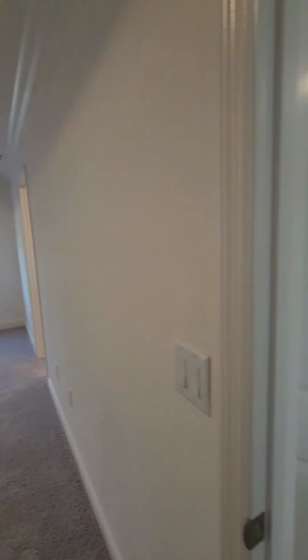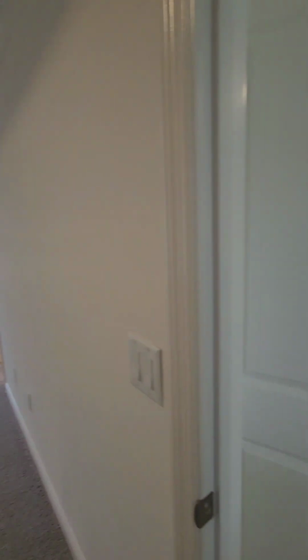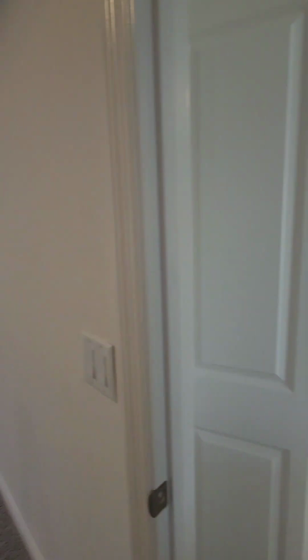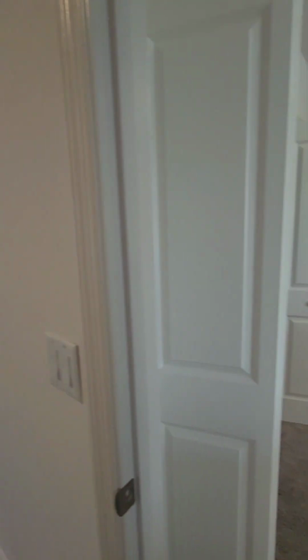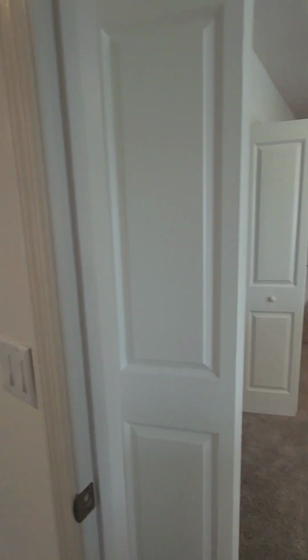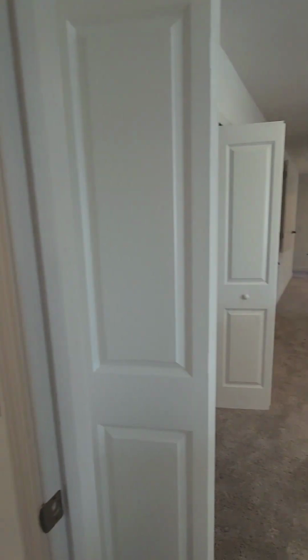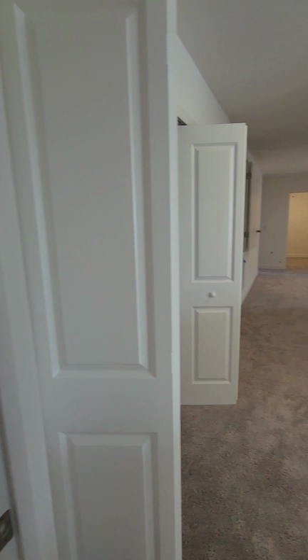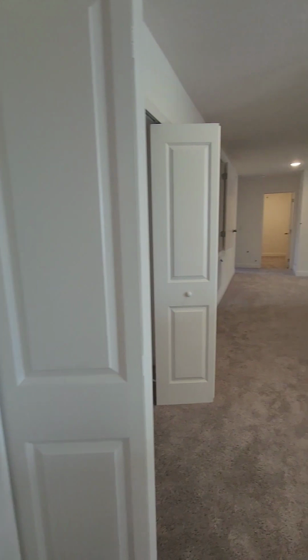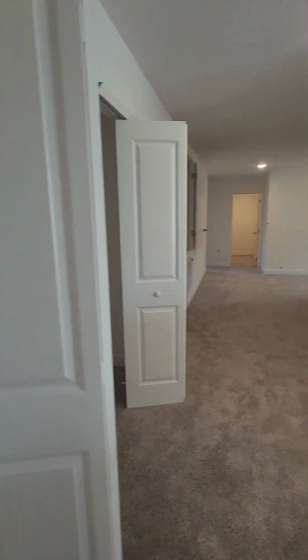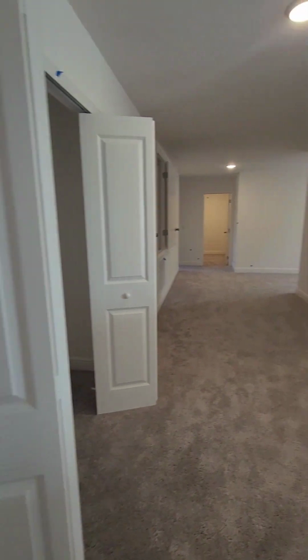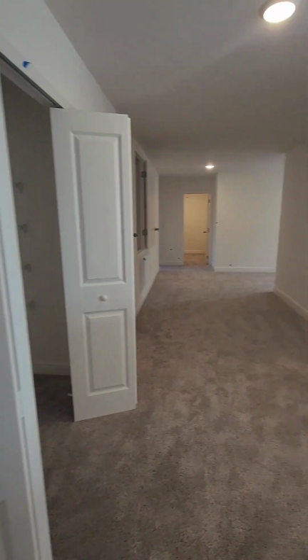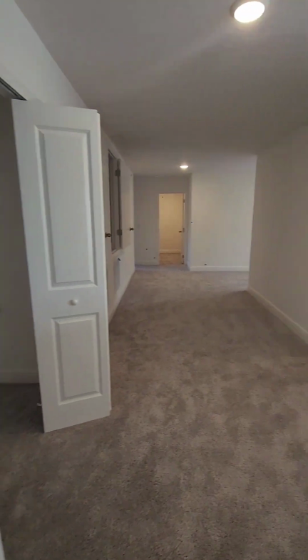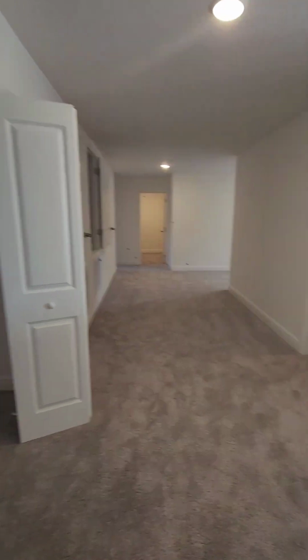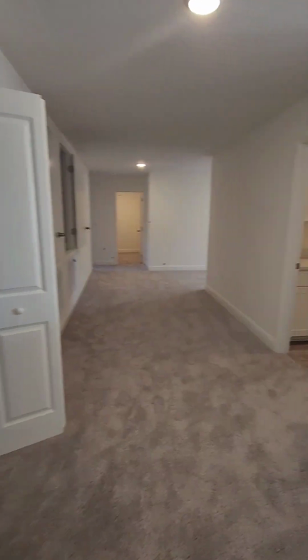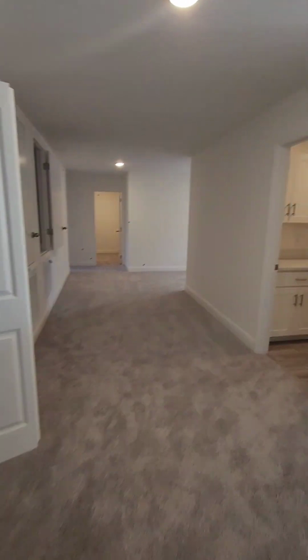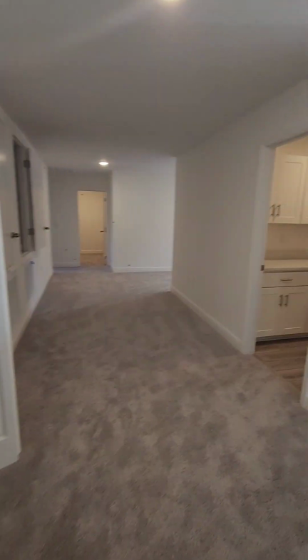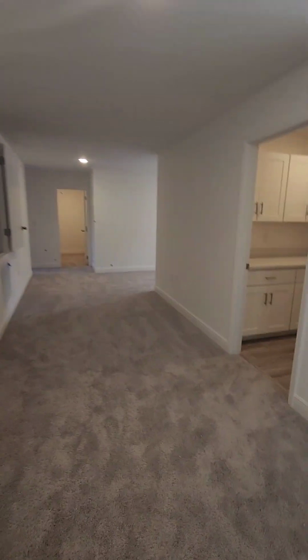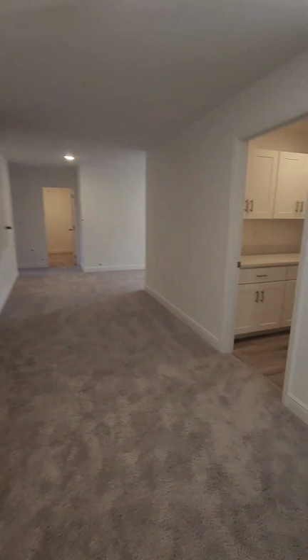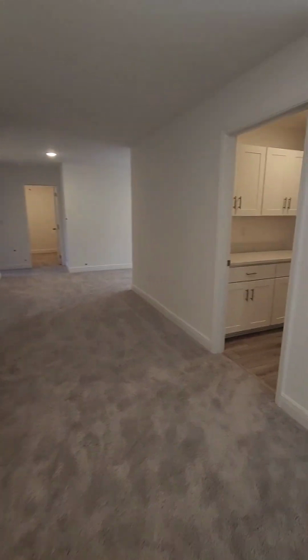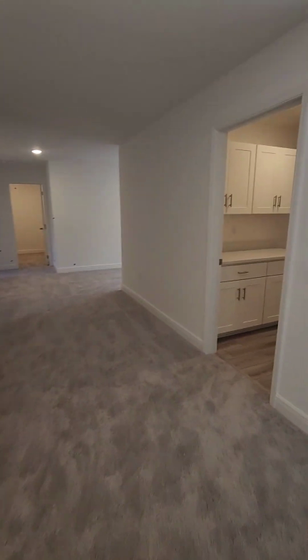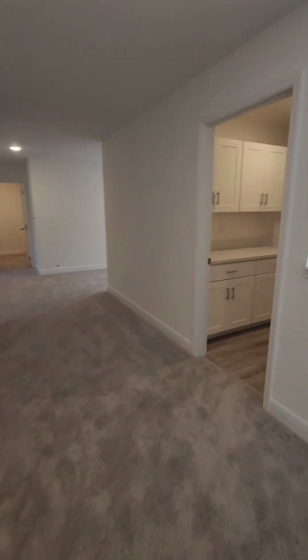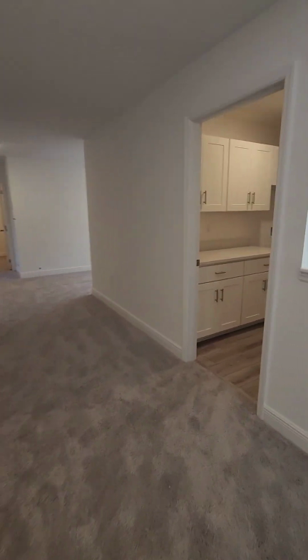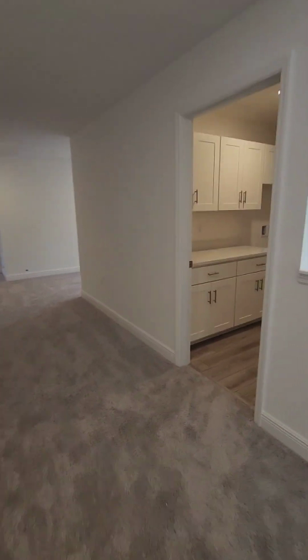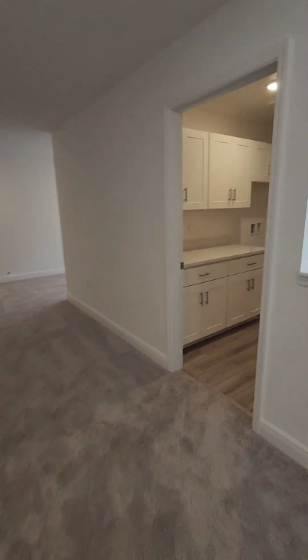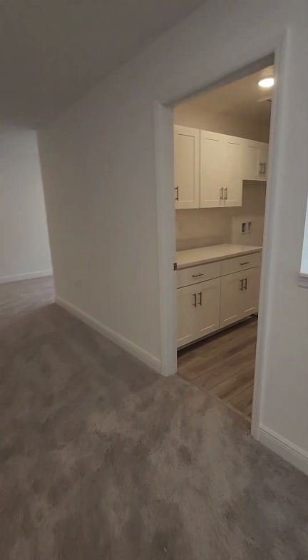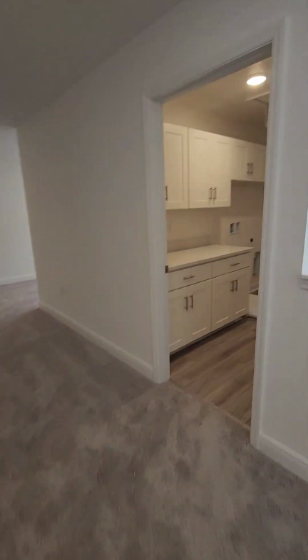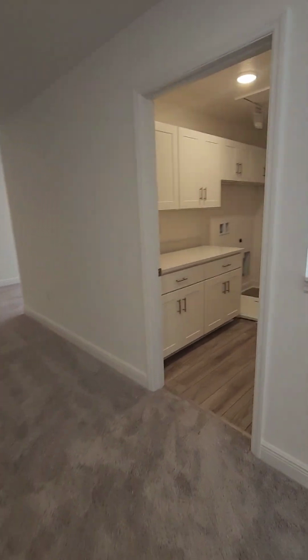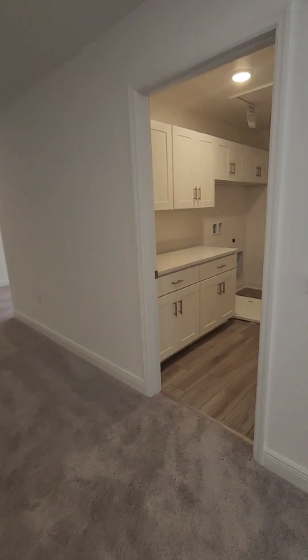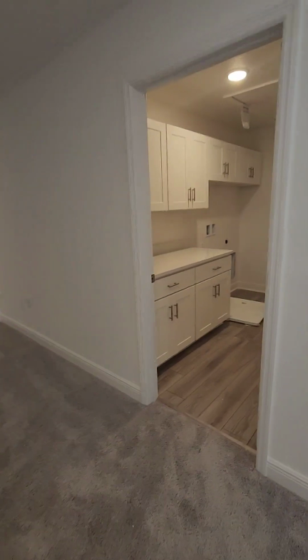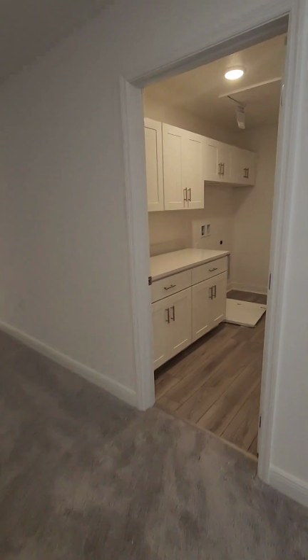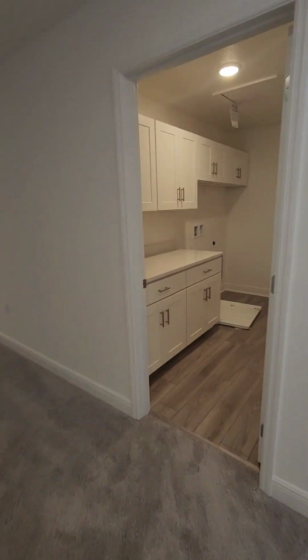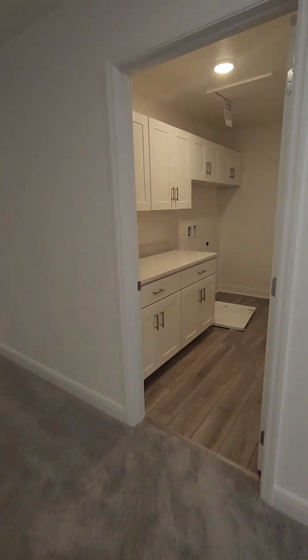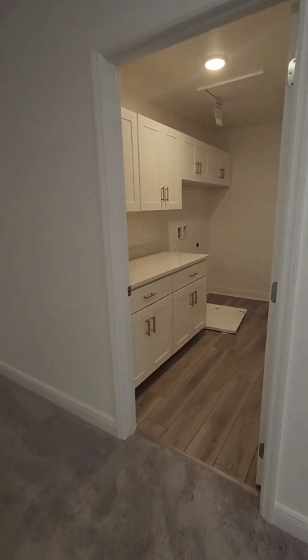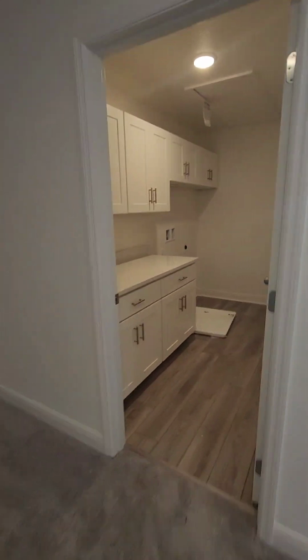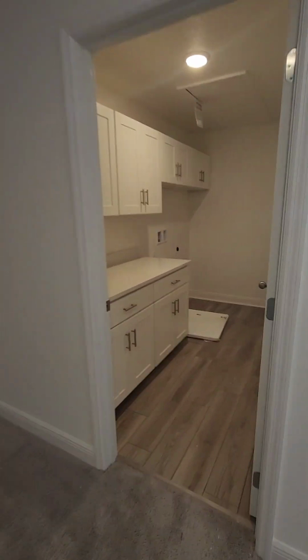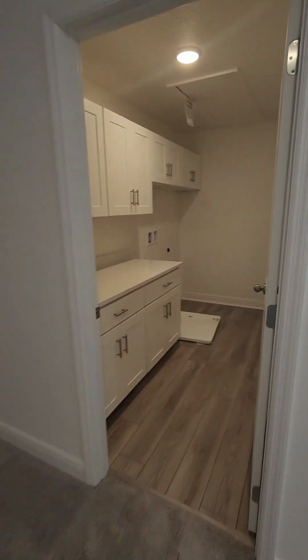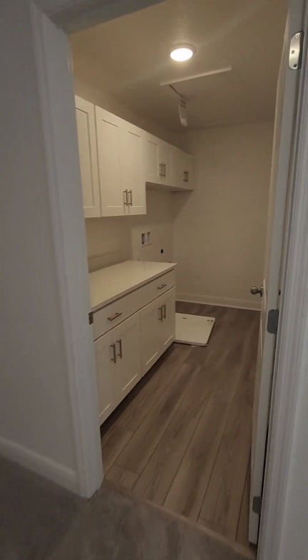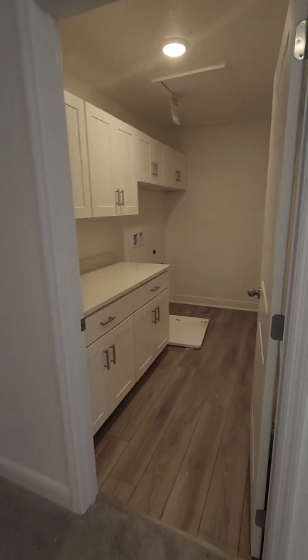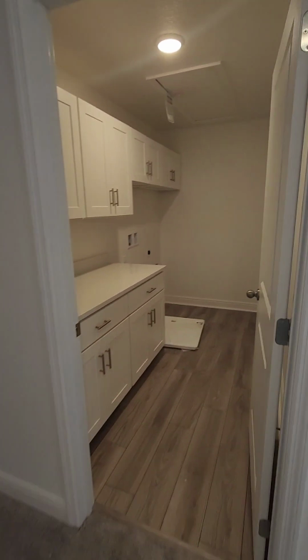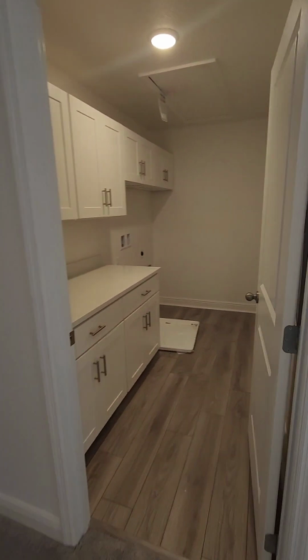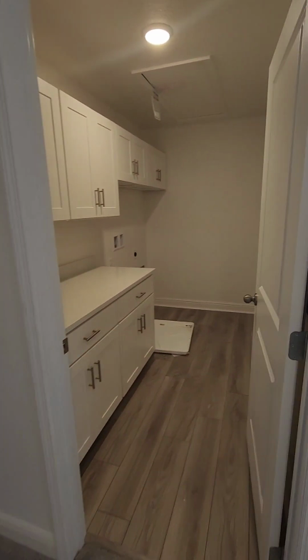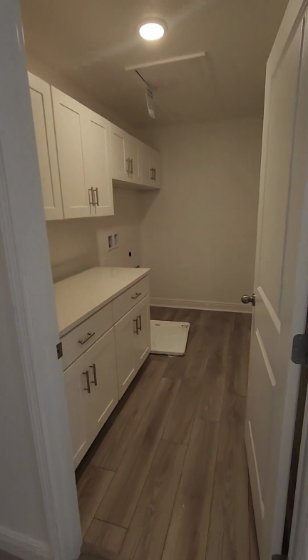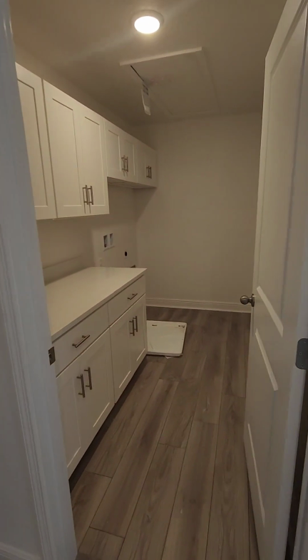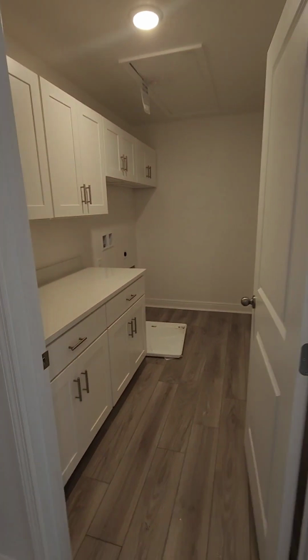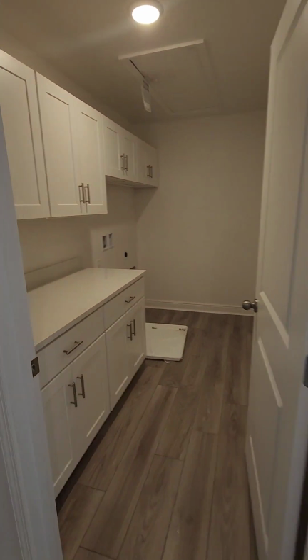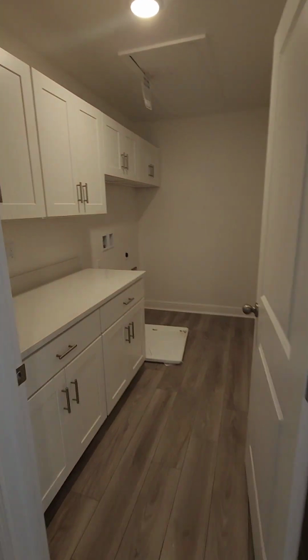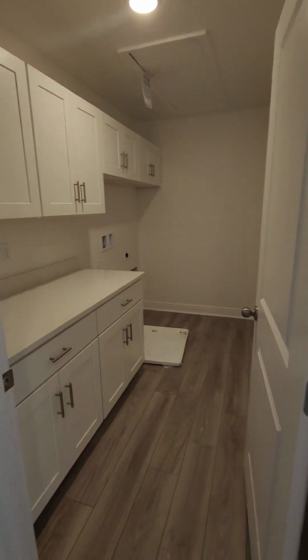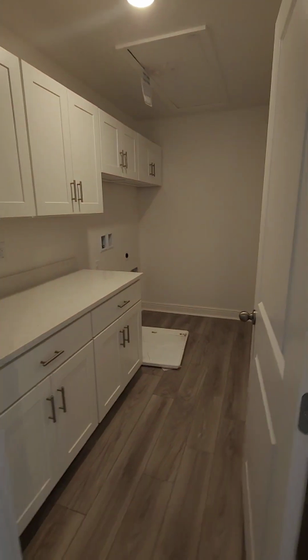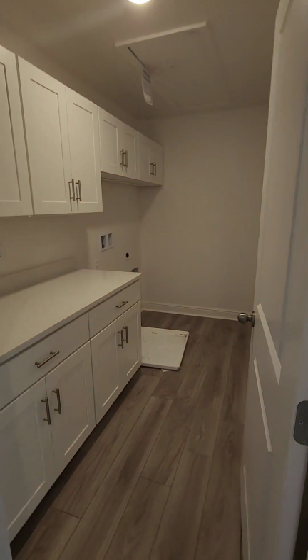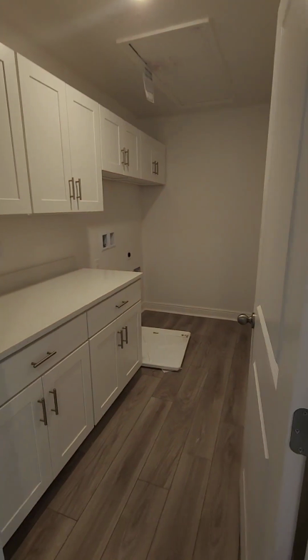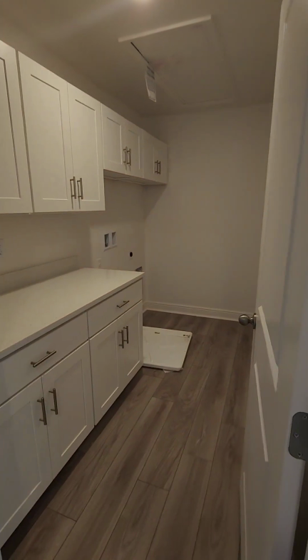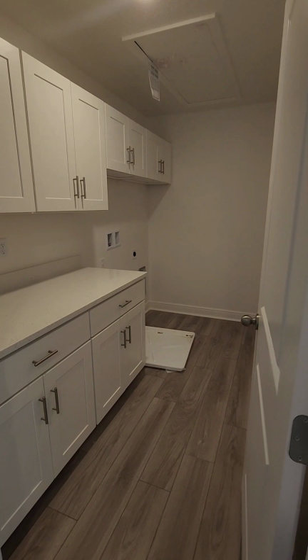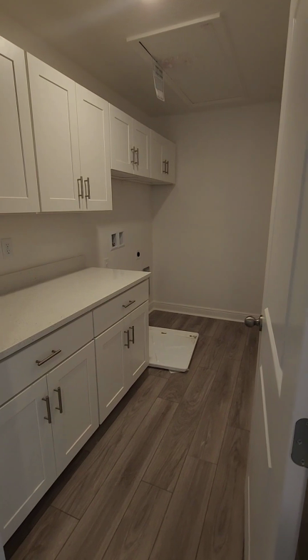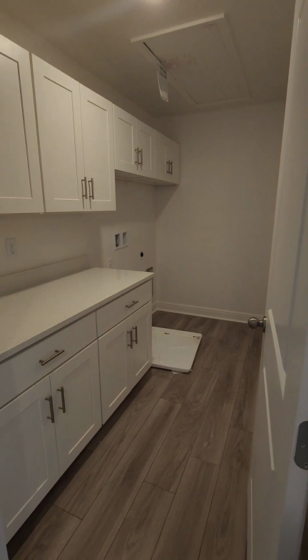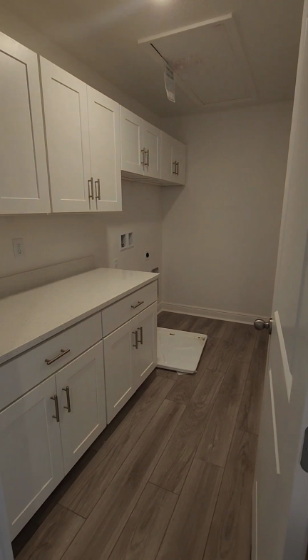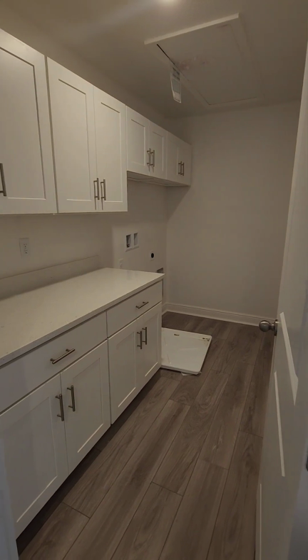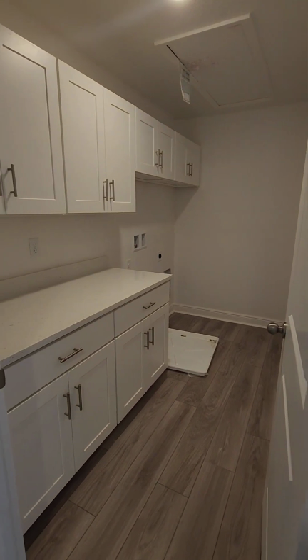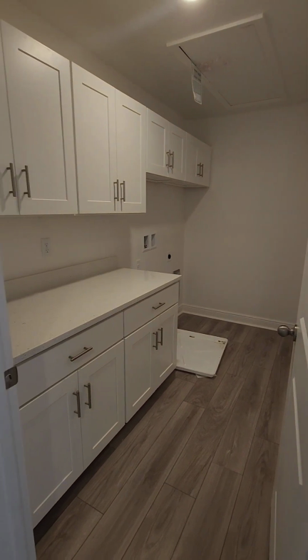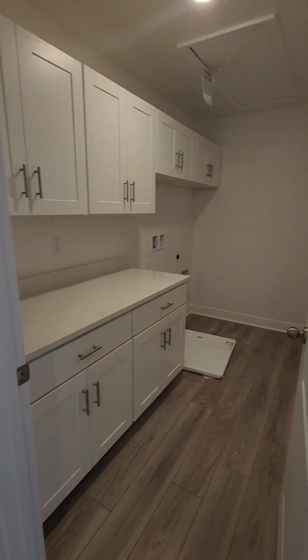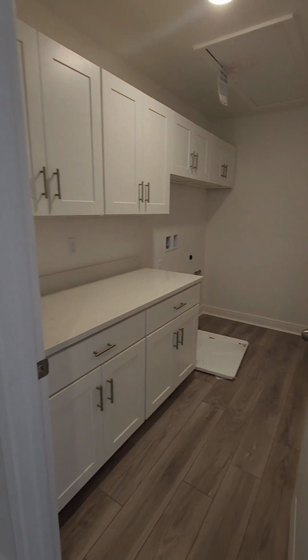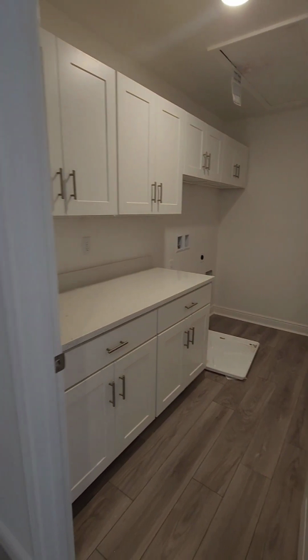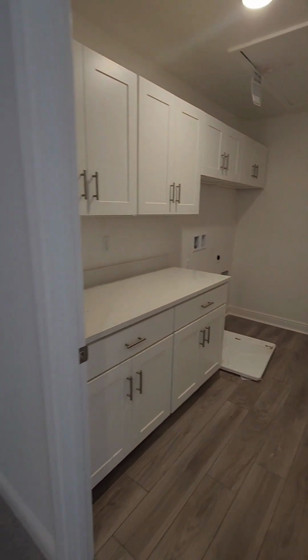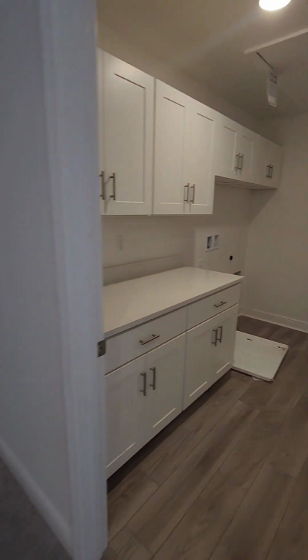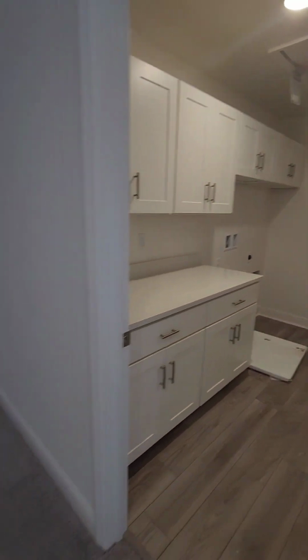Alright, back out here. You have your laundry upstairs — huge, huge laundry room.